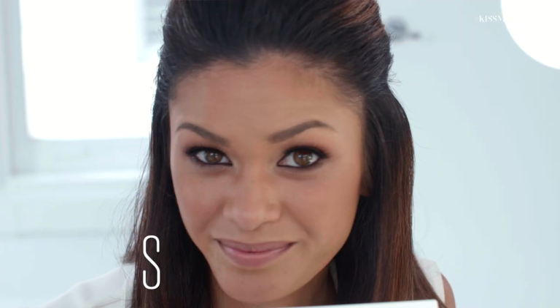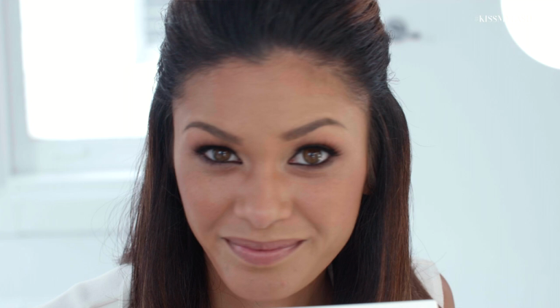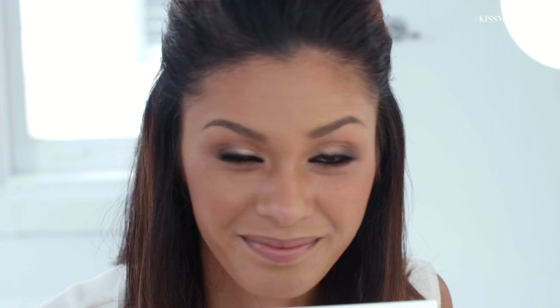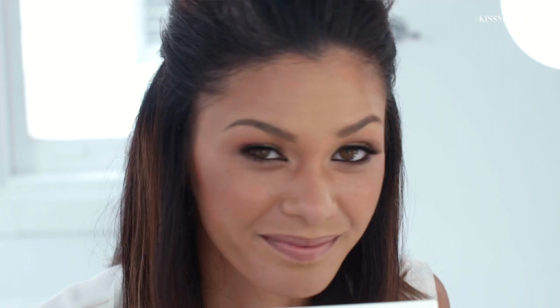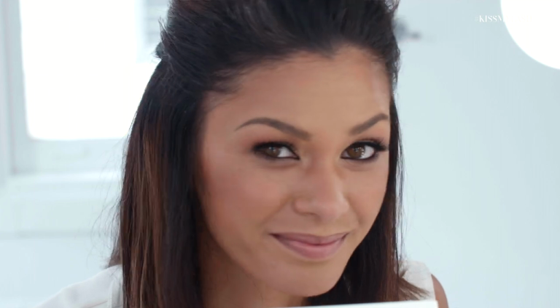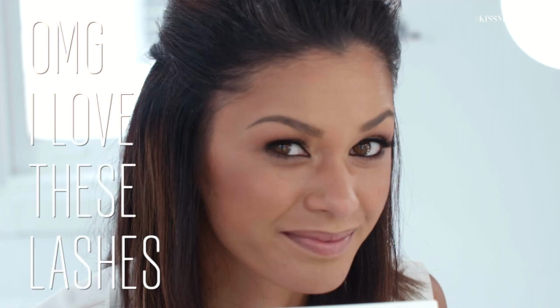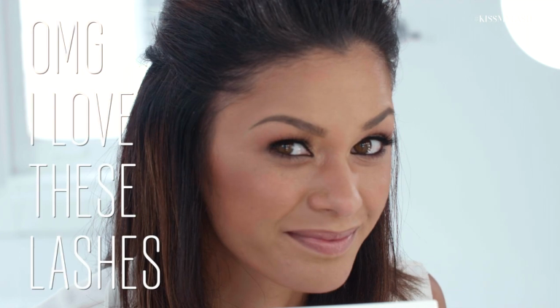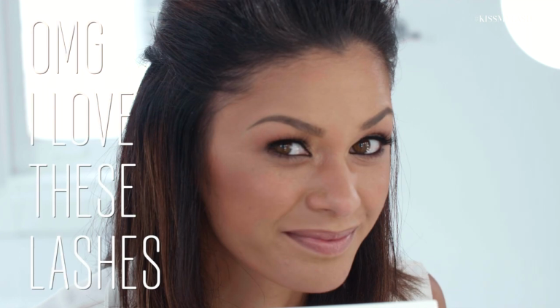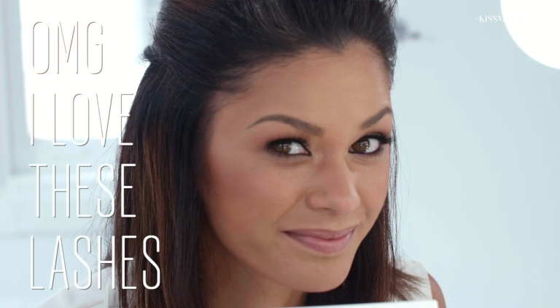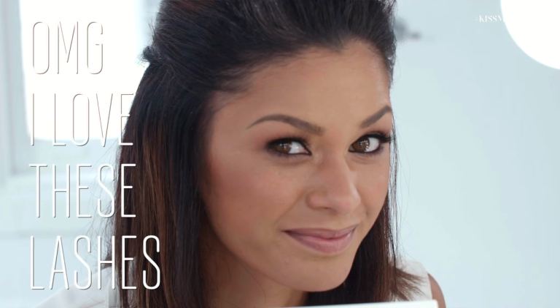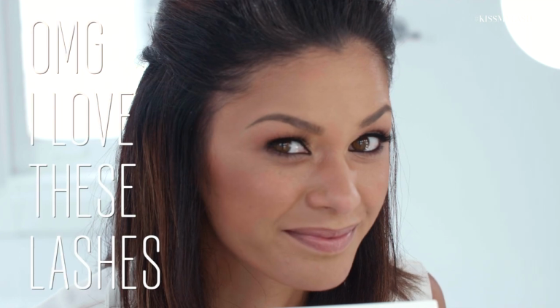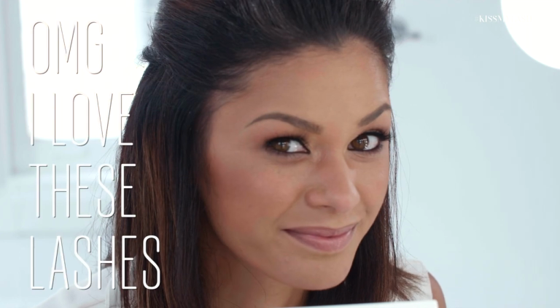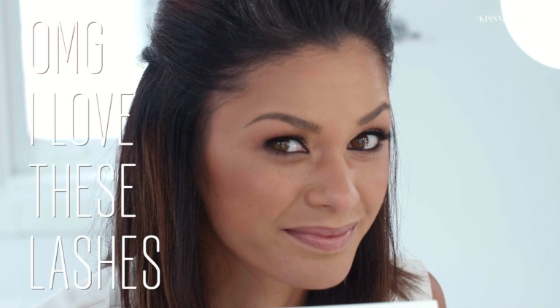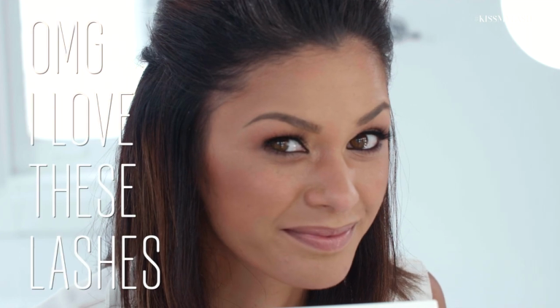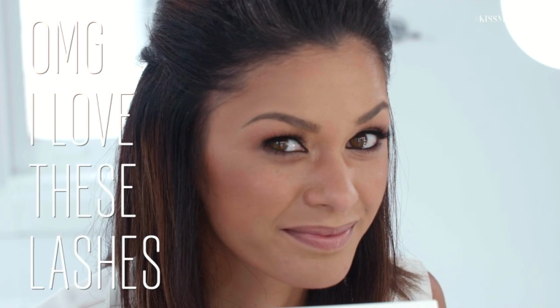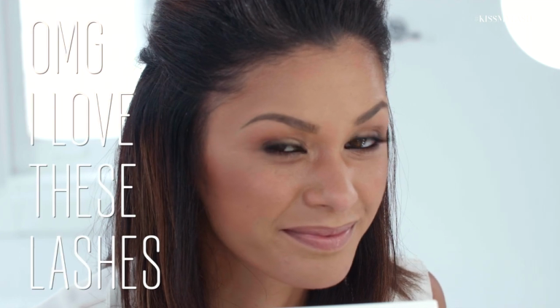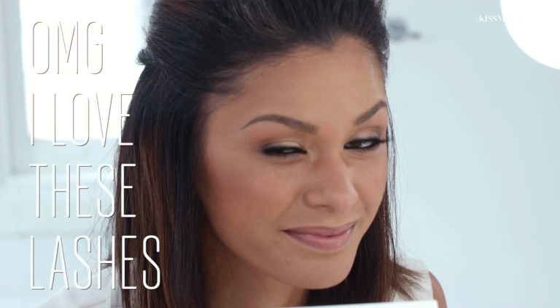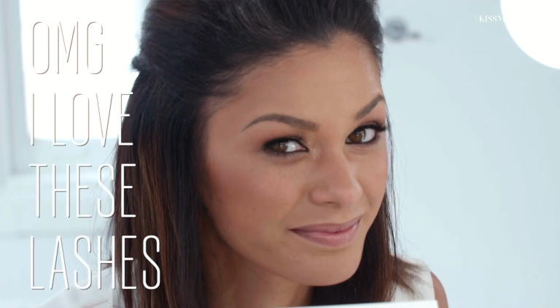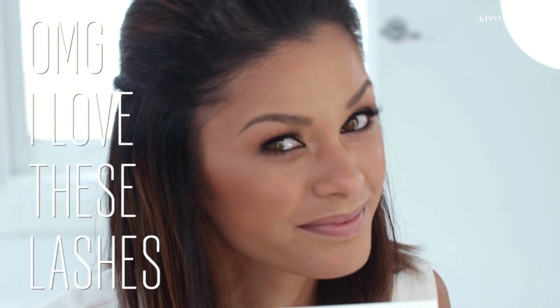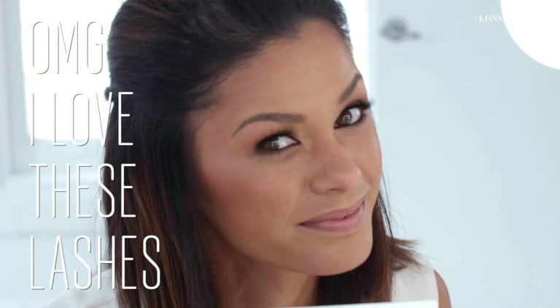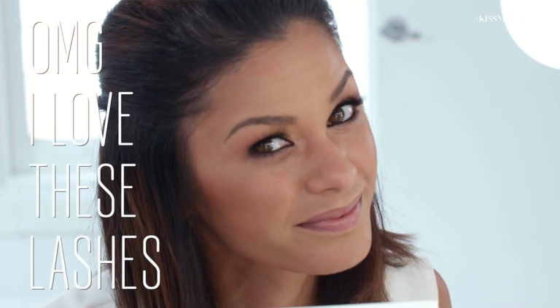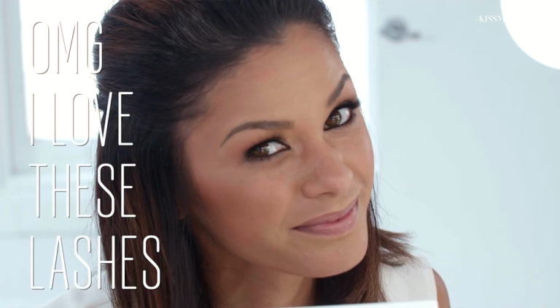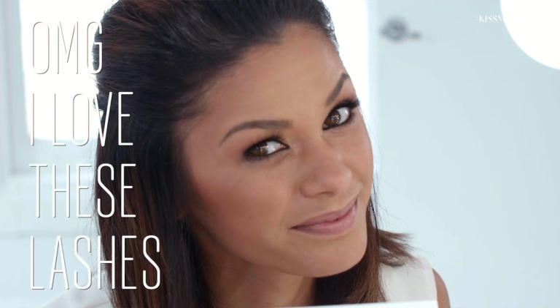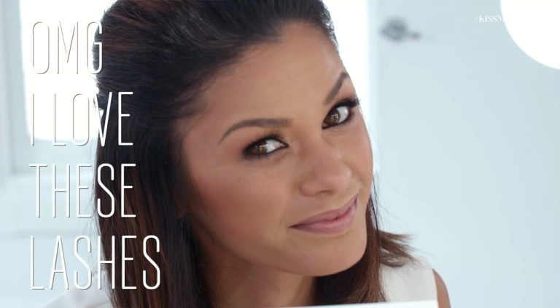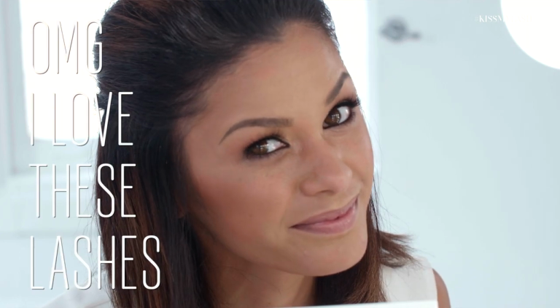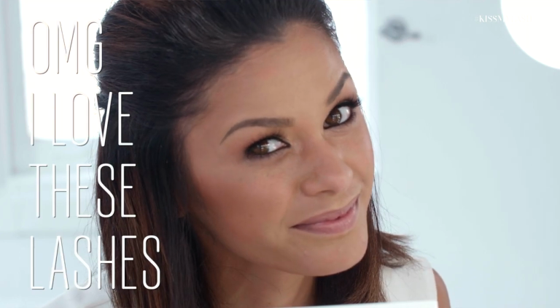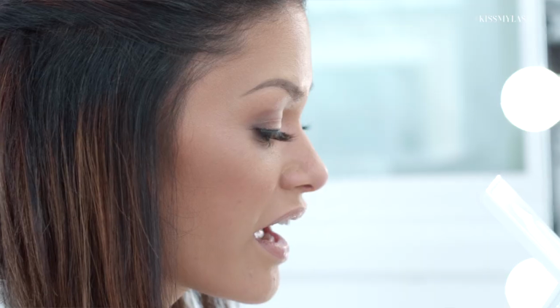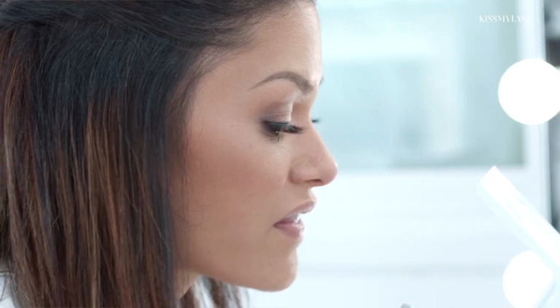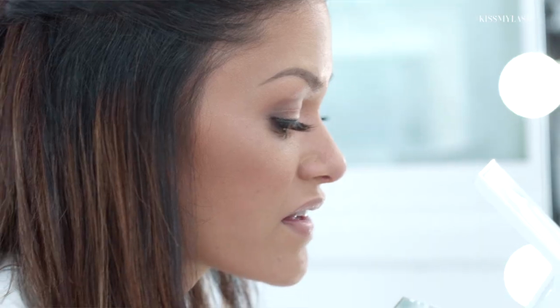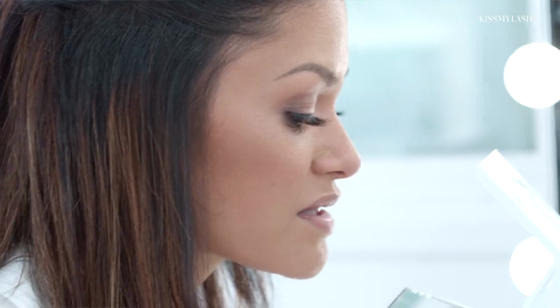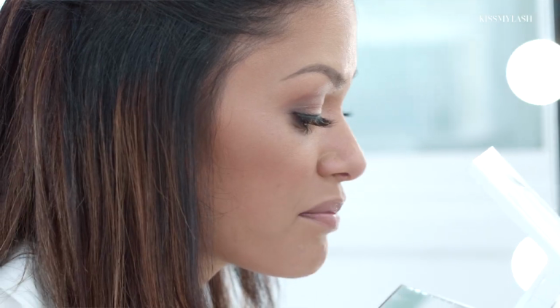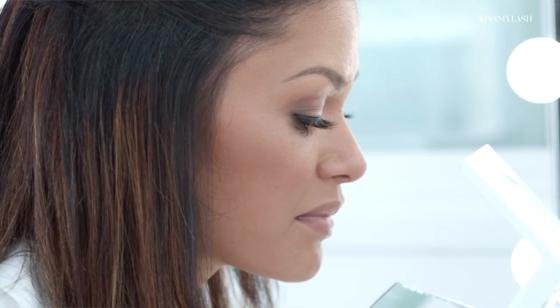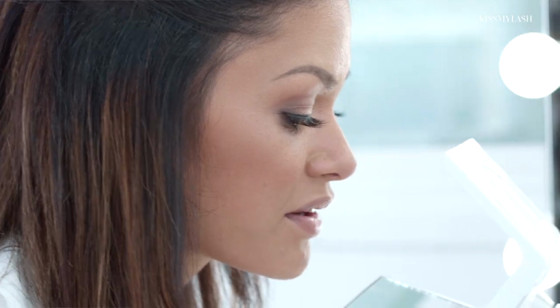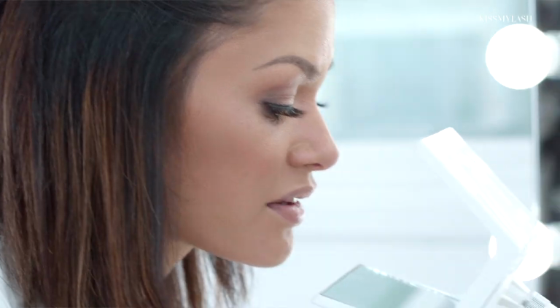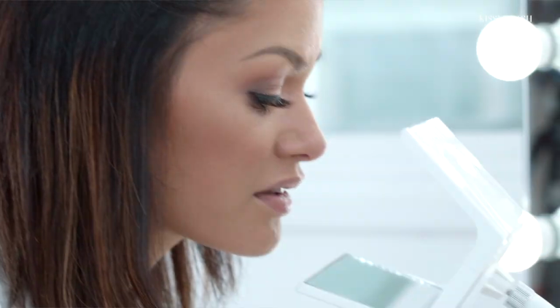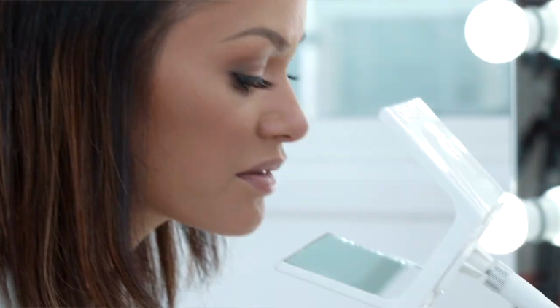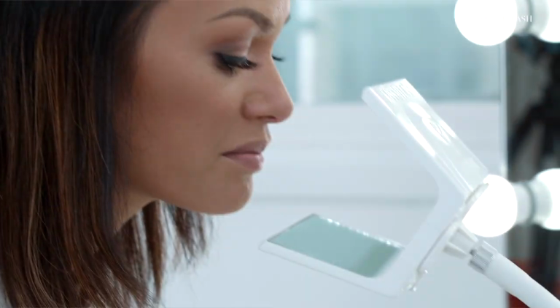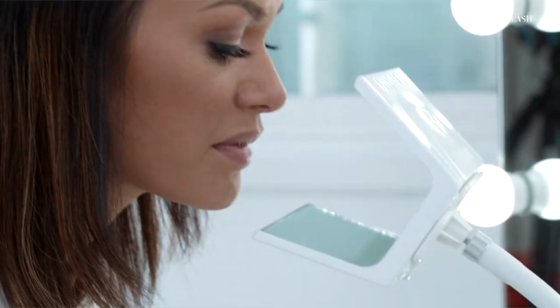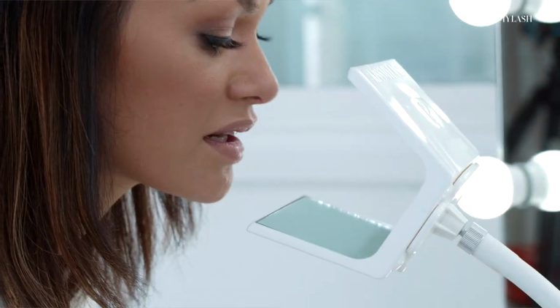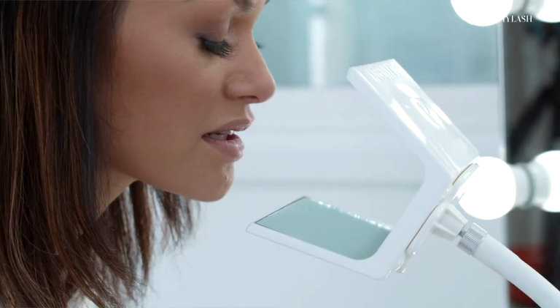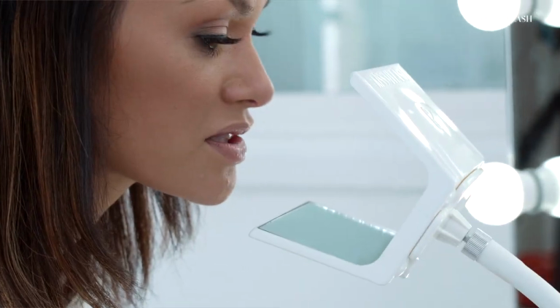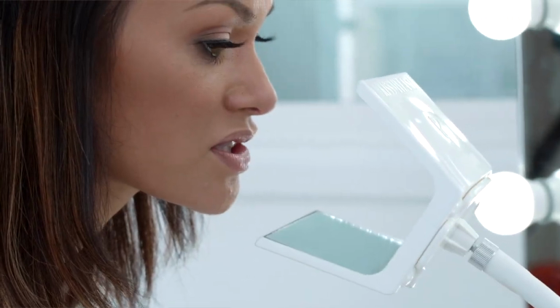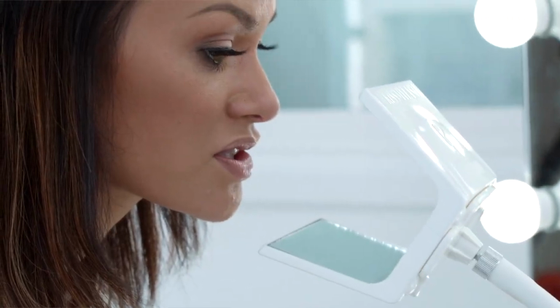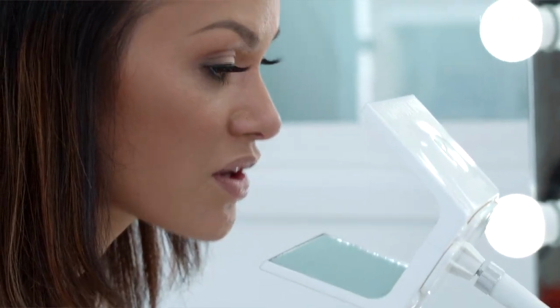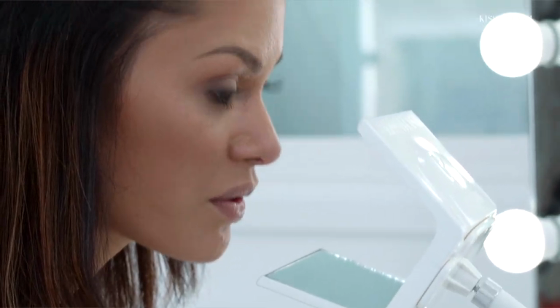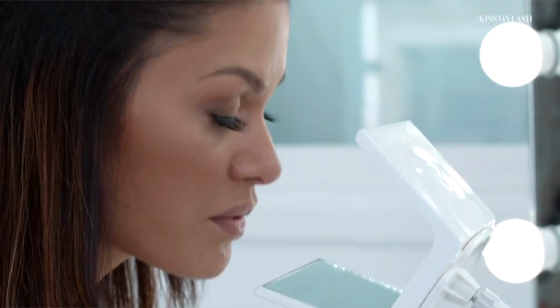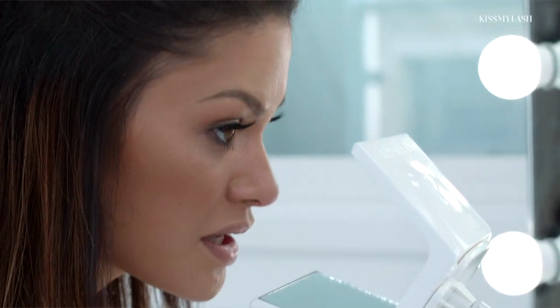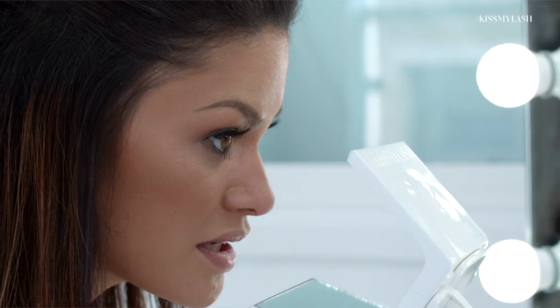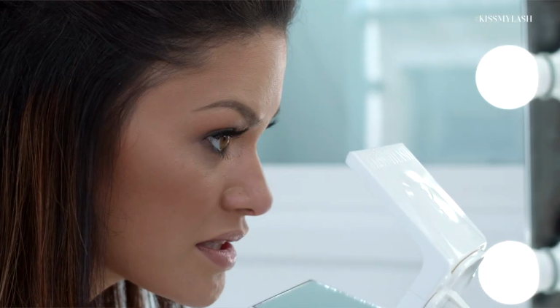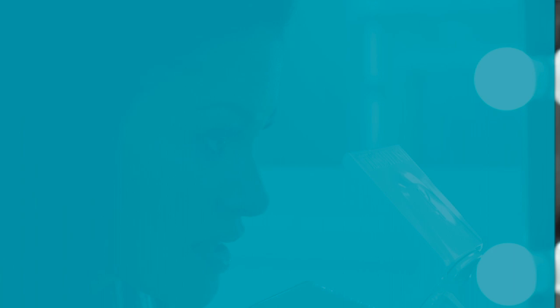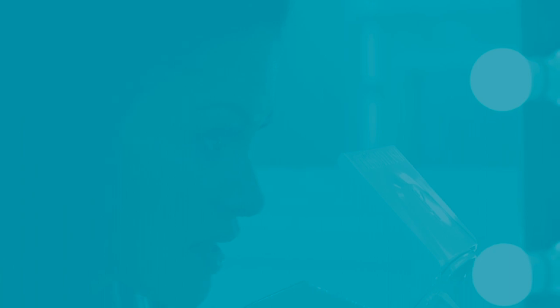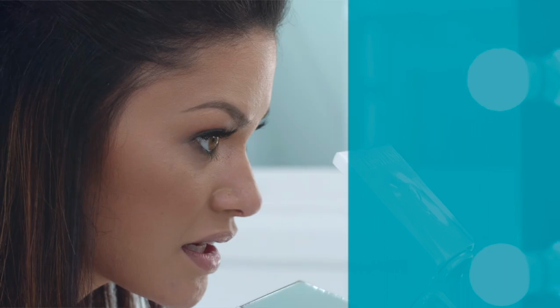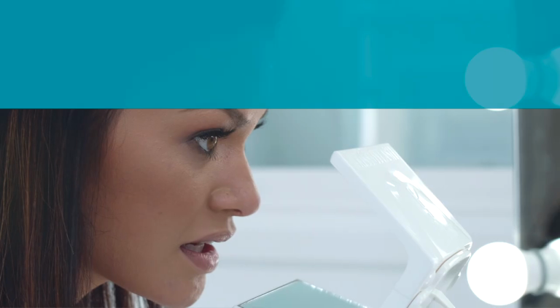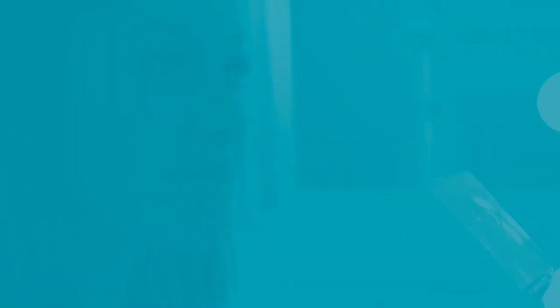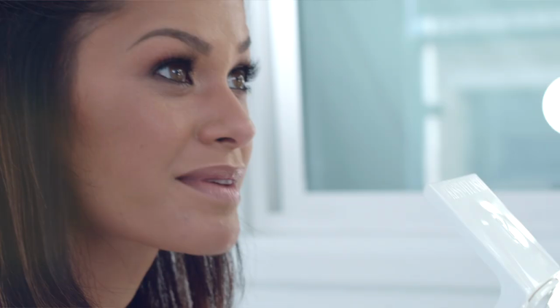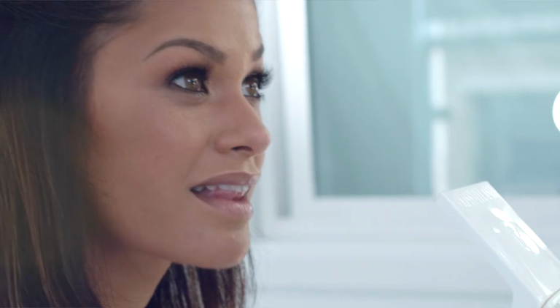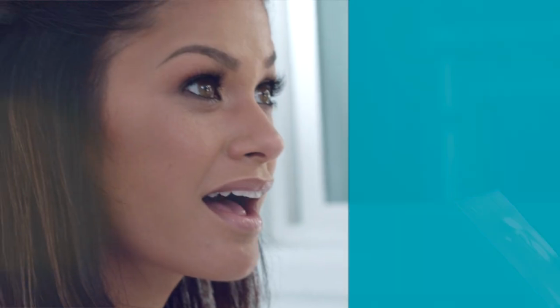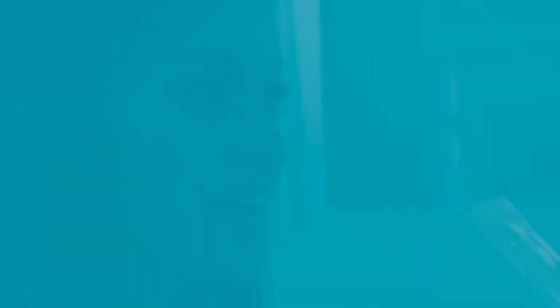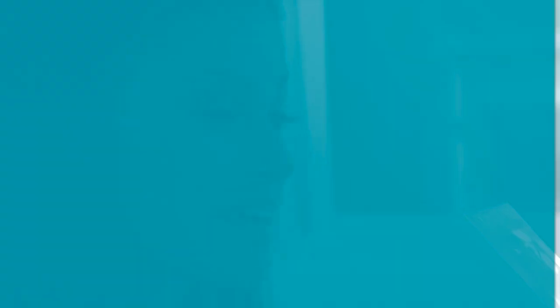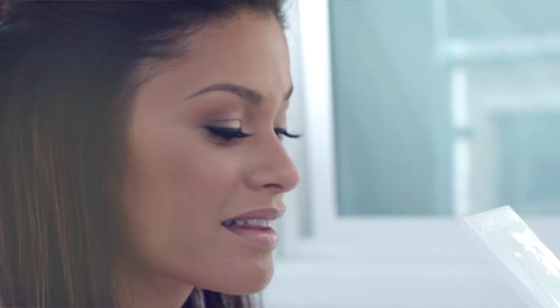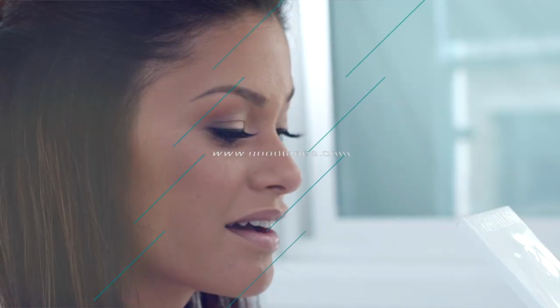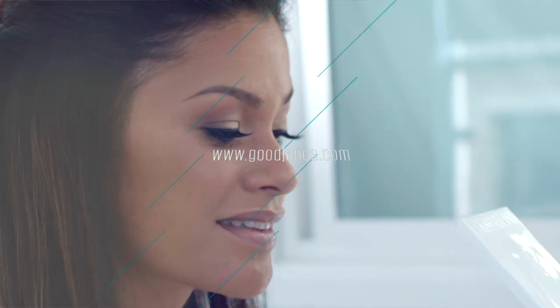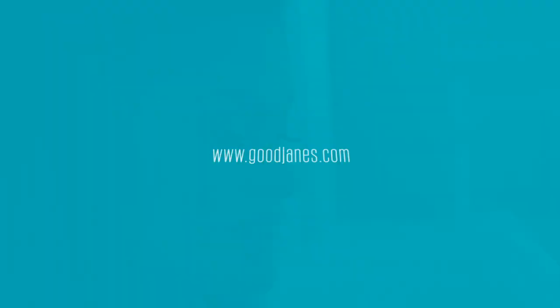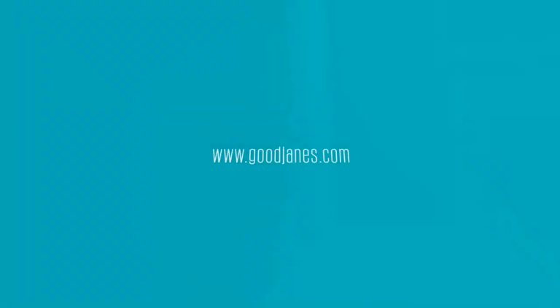OMG I love these lashes and this mirror made it so easy. I'm in love, I love these.